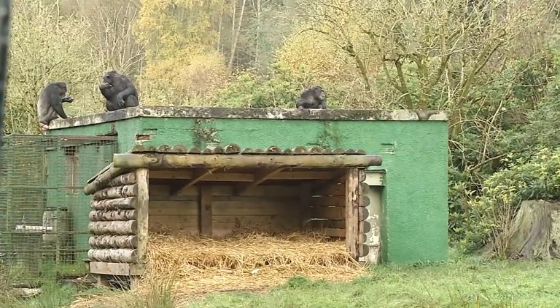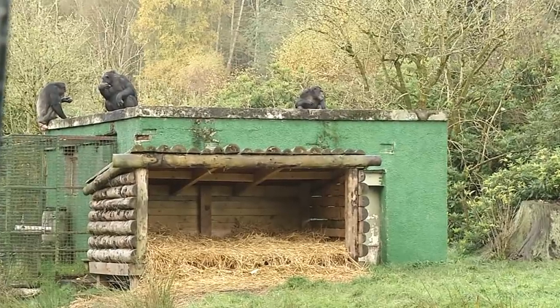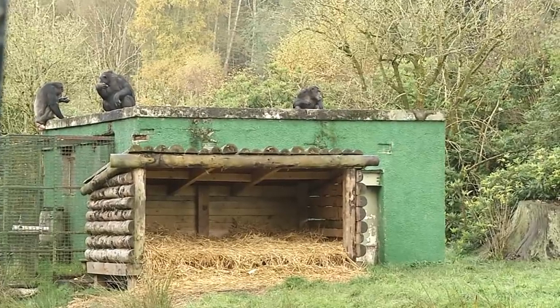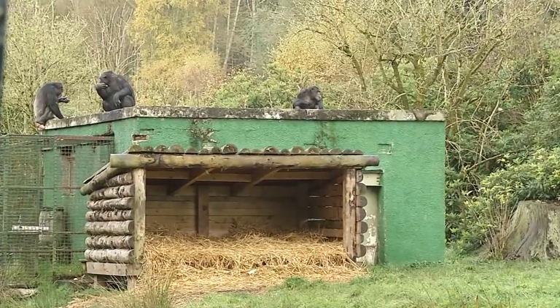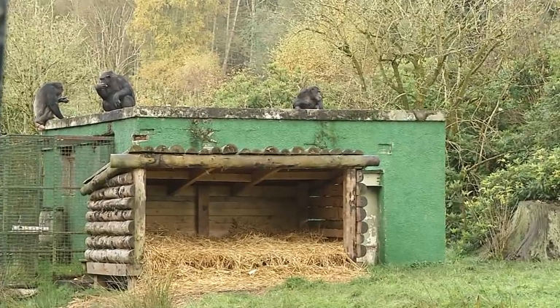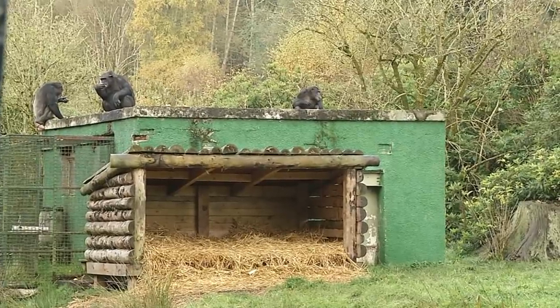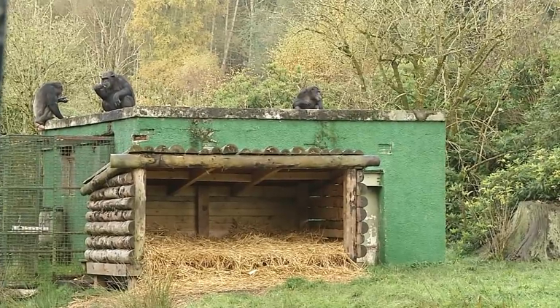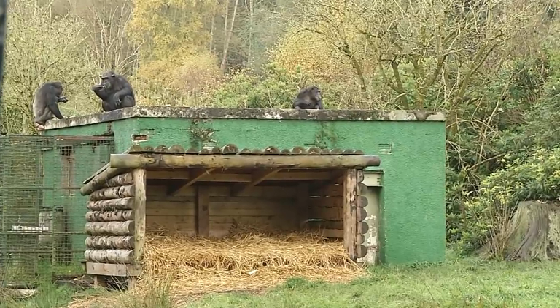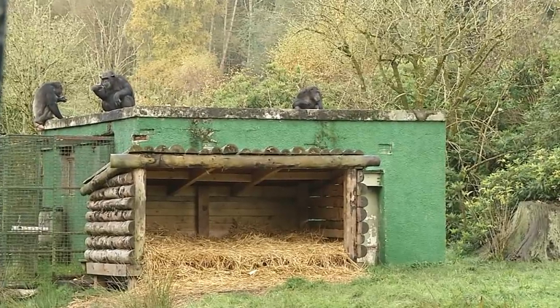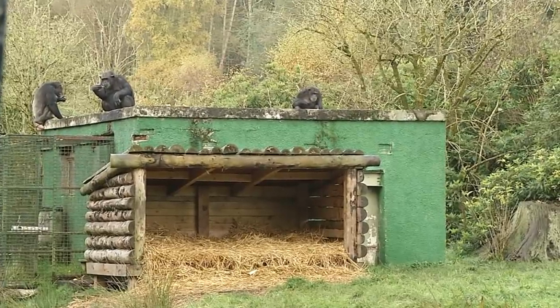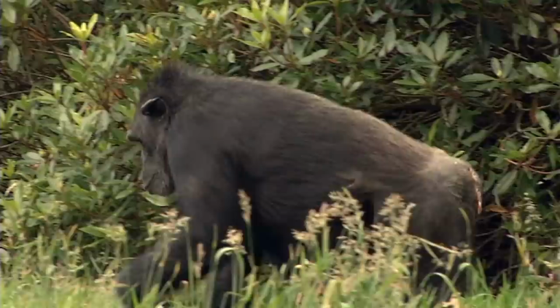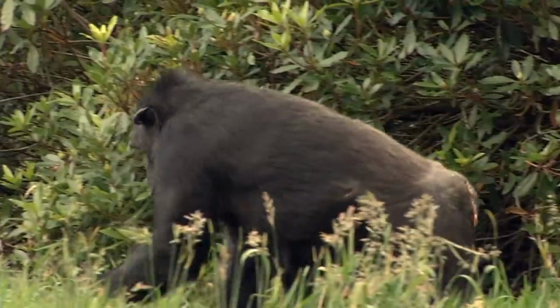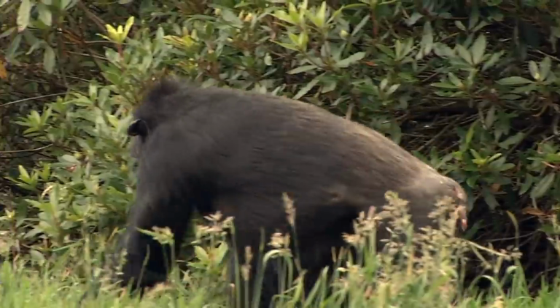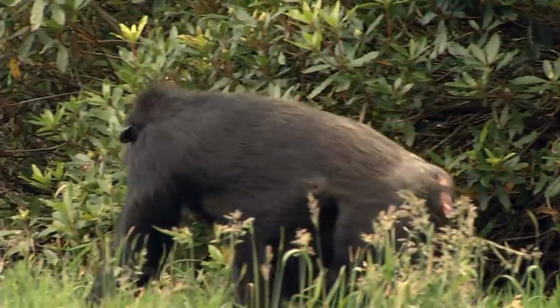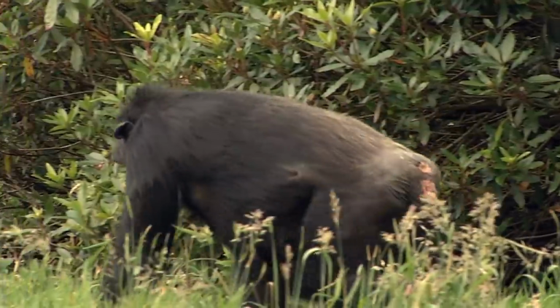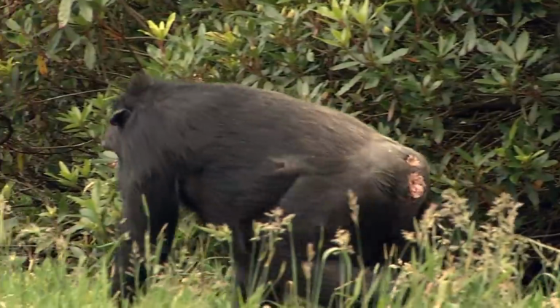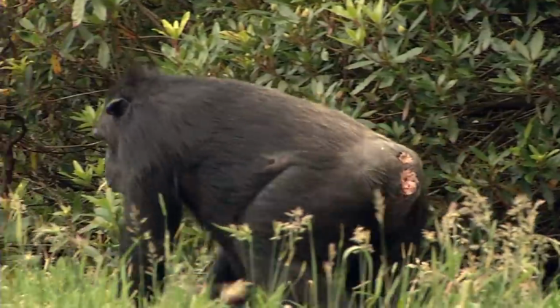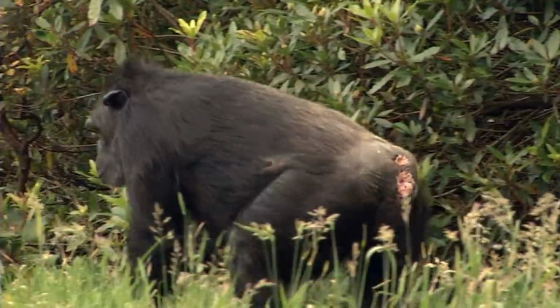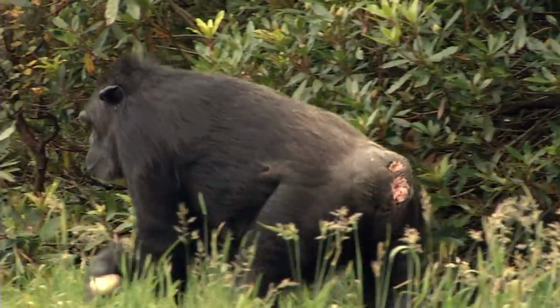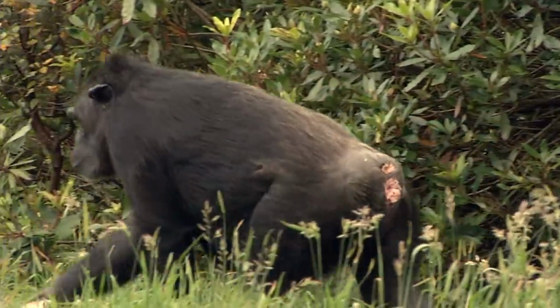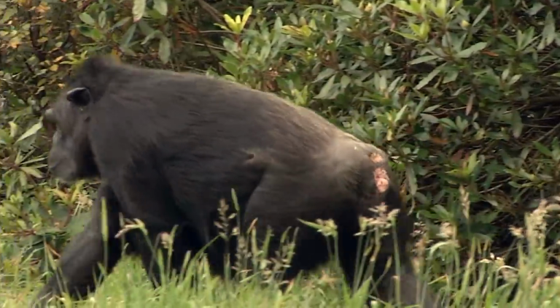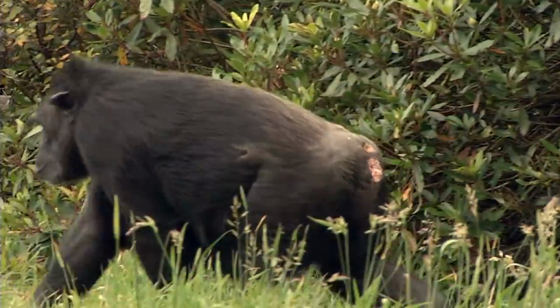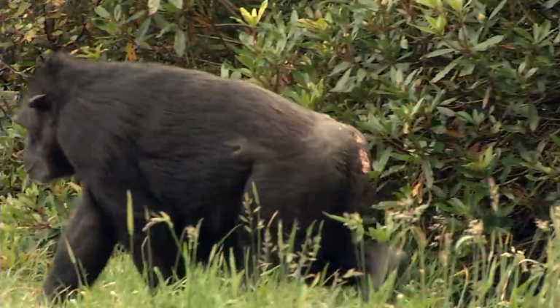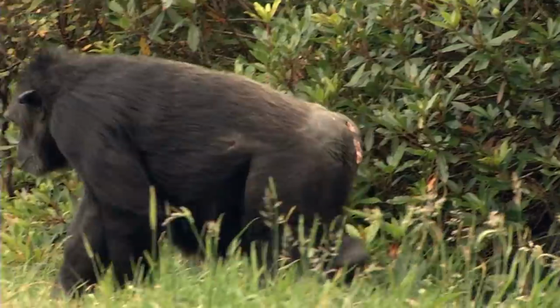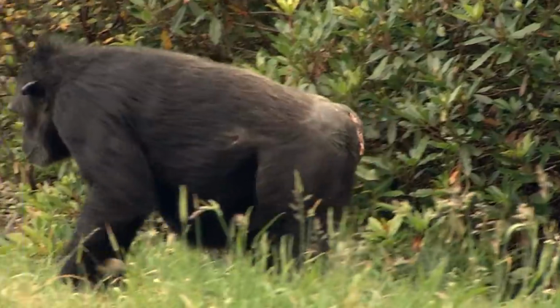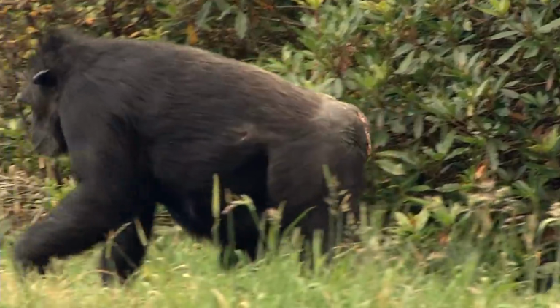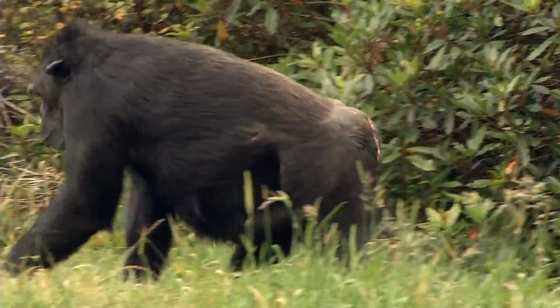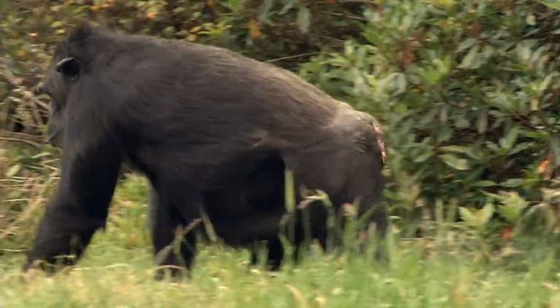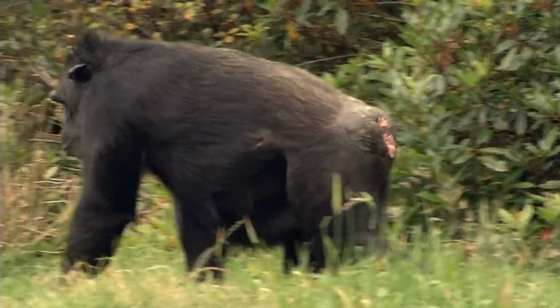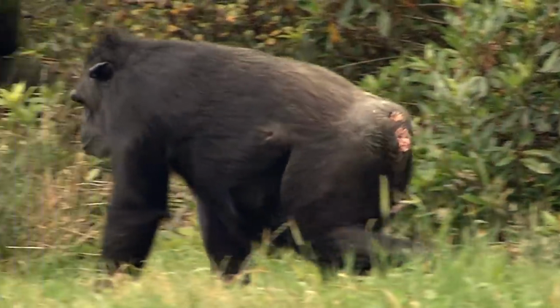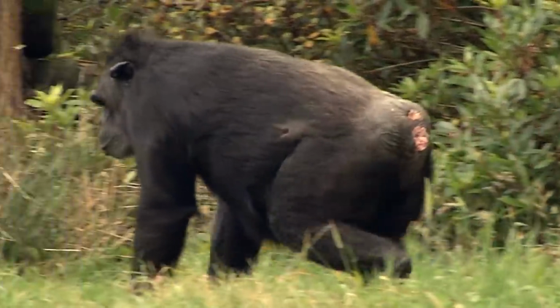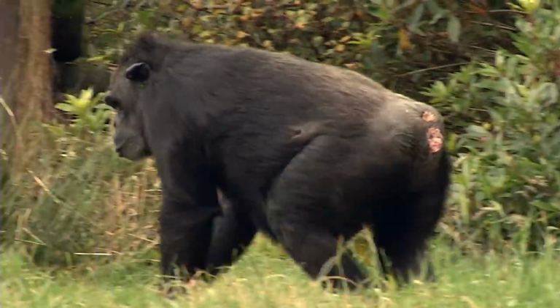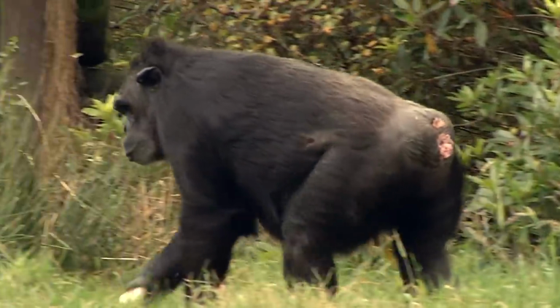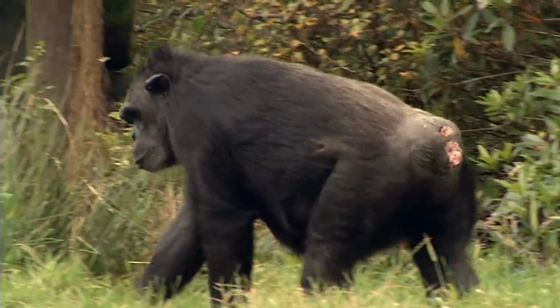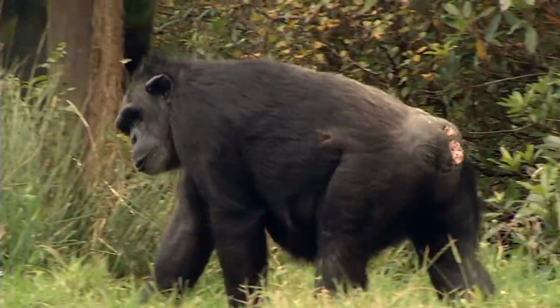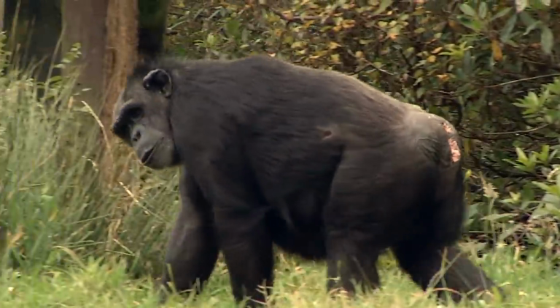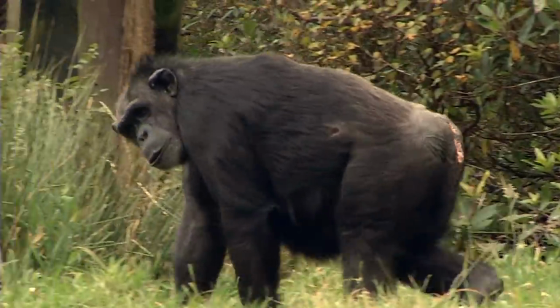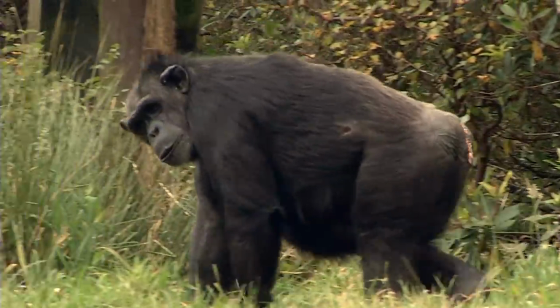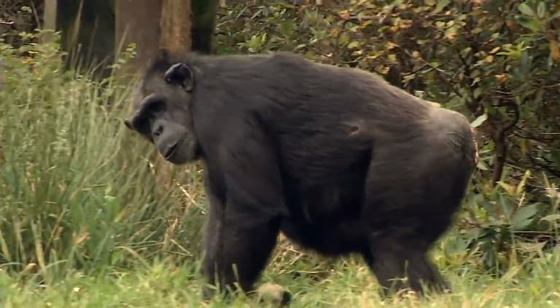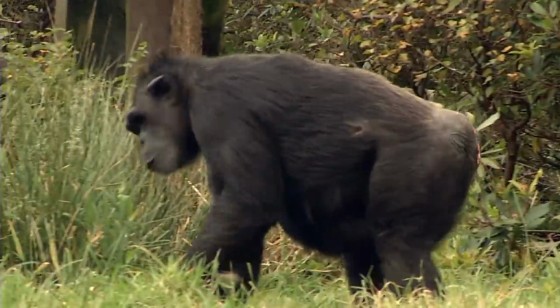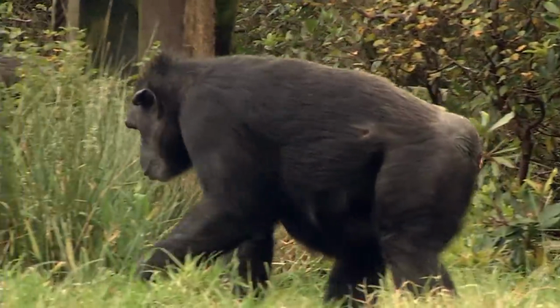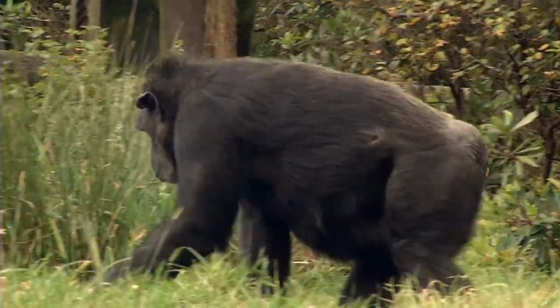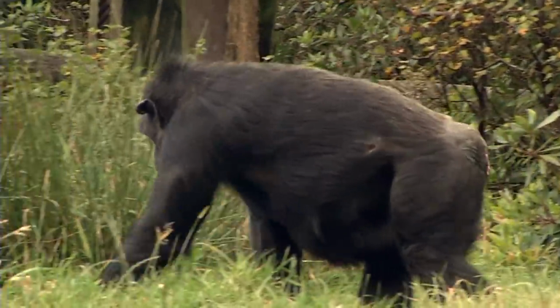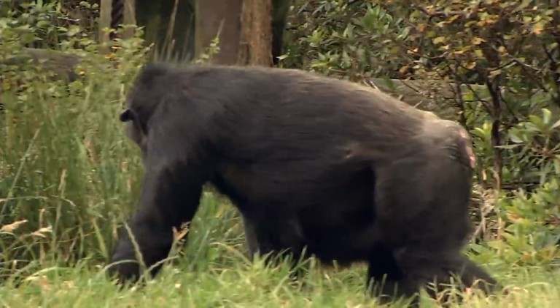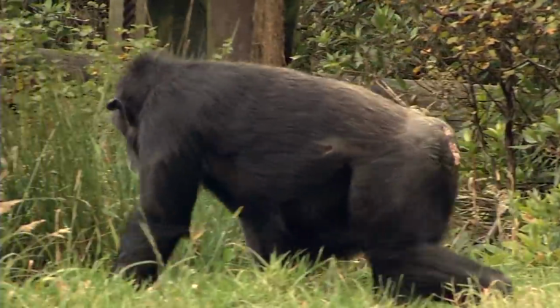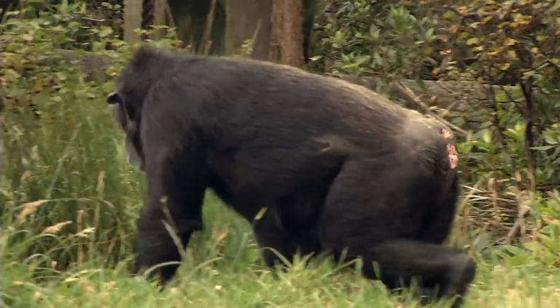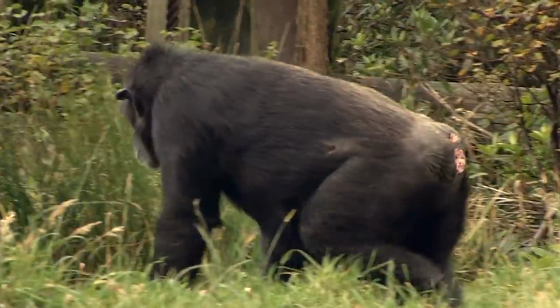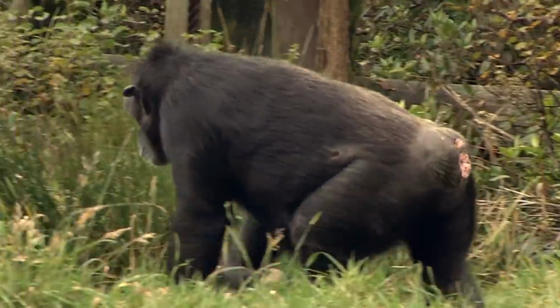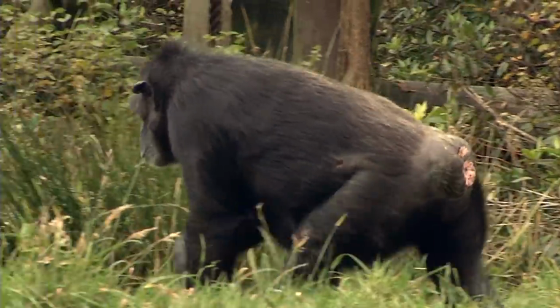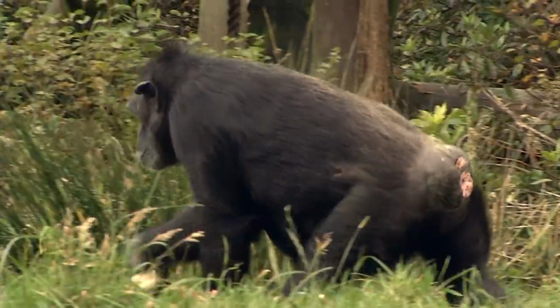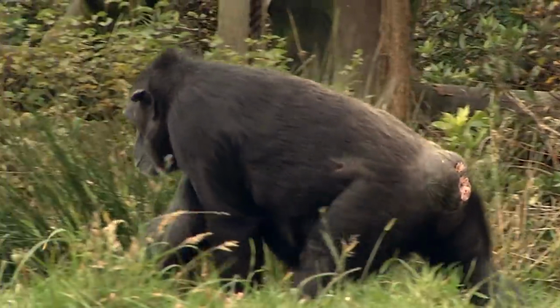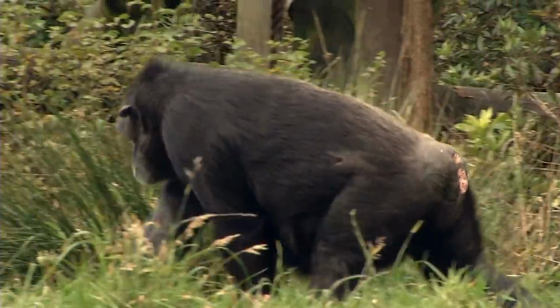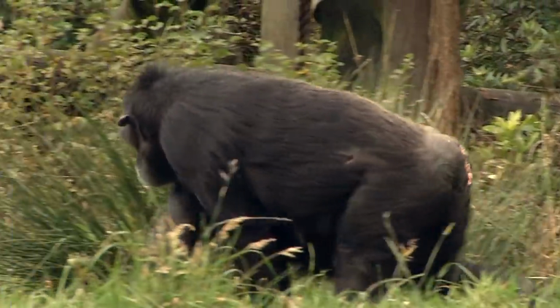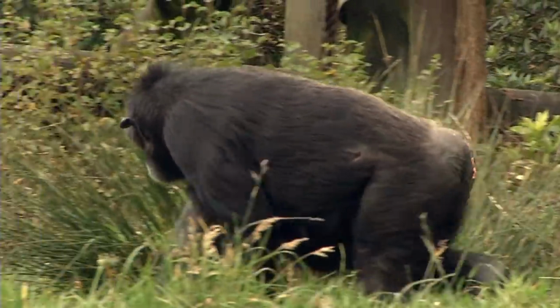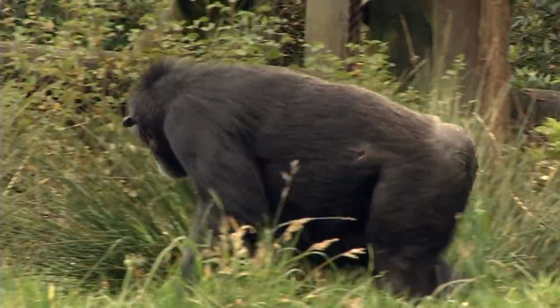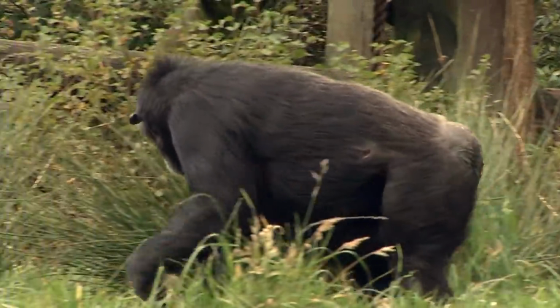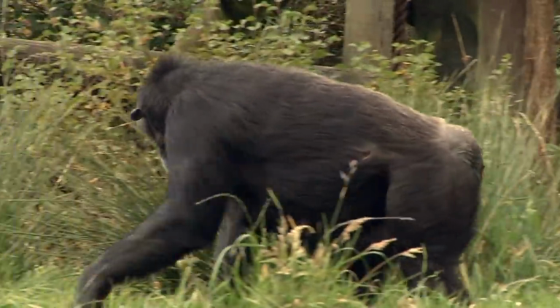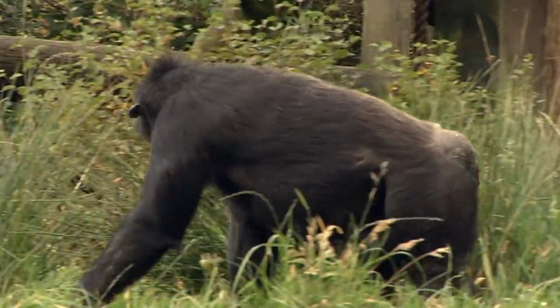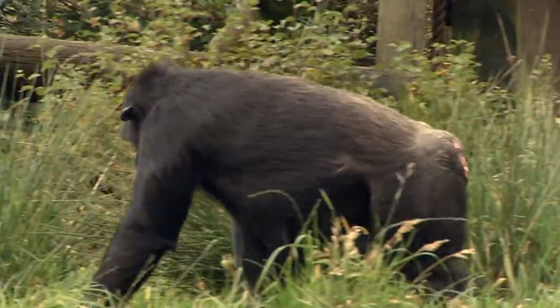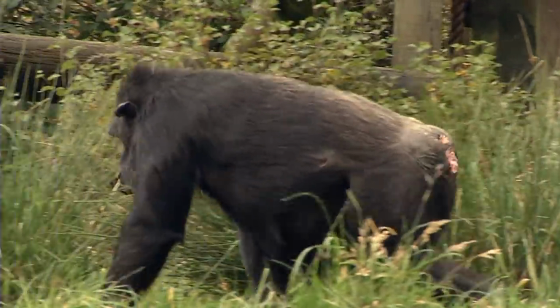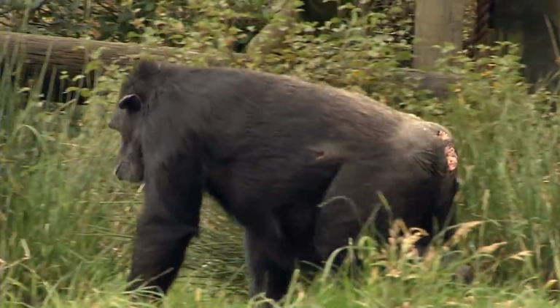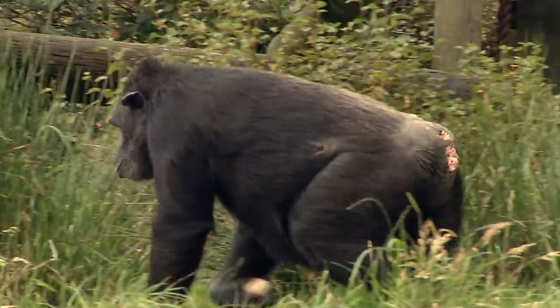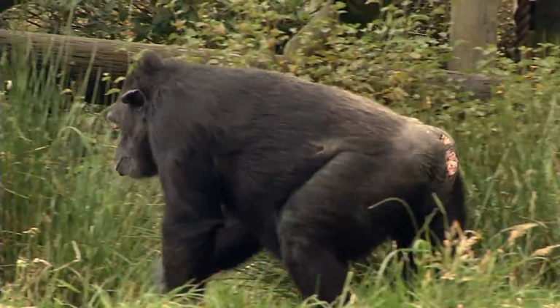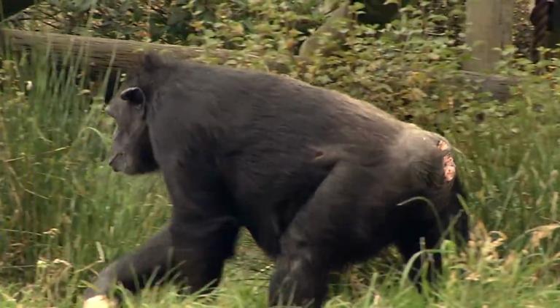Chimpanzees are male dominant with an alpha male leading the group. That alpha male has priority over feeding and mating rights.